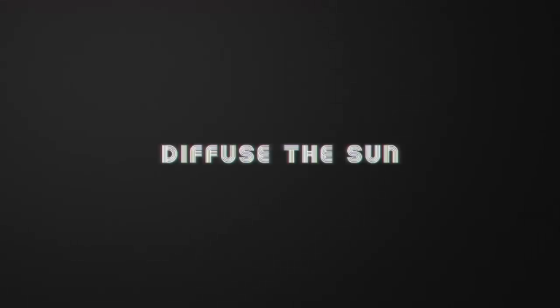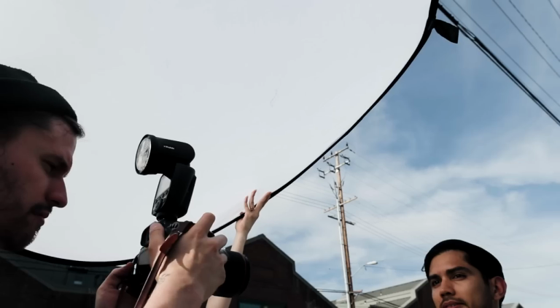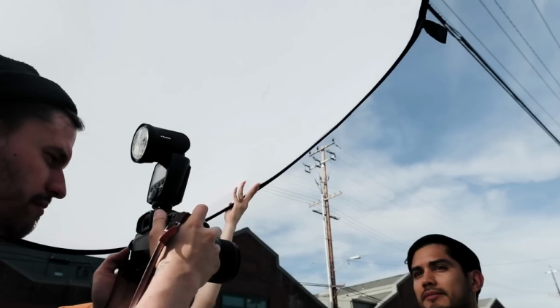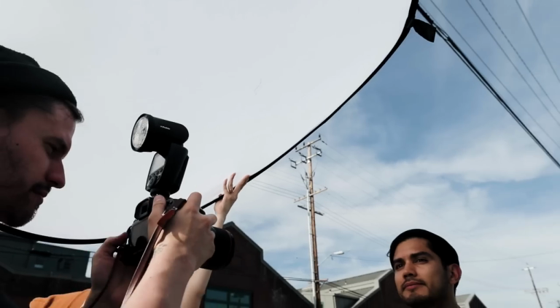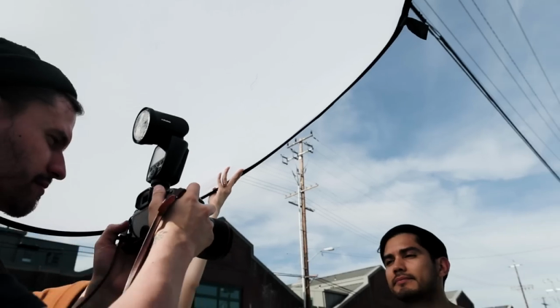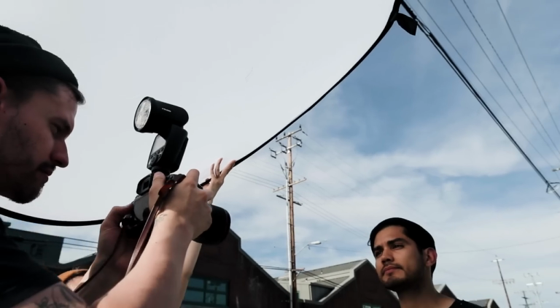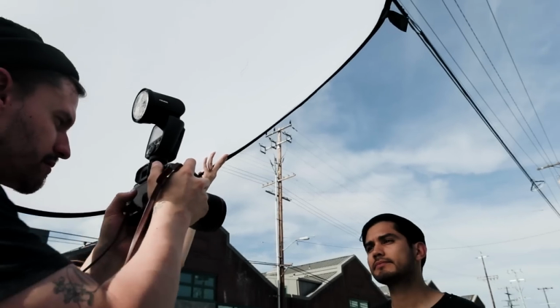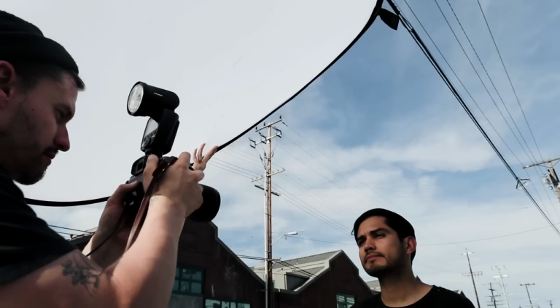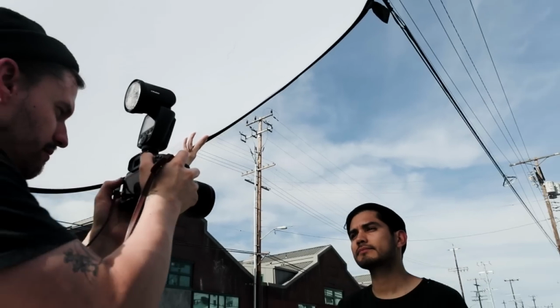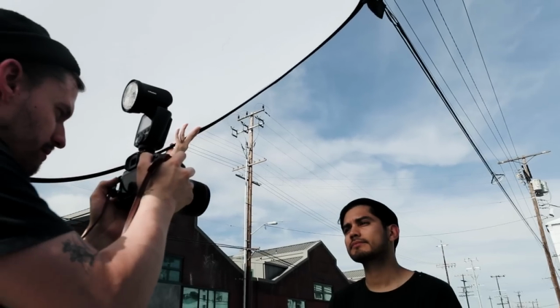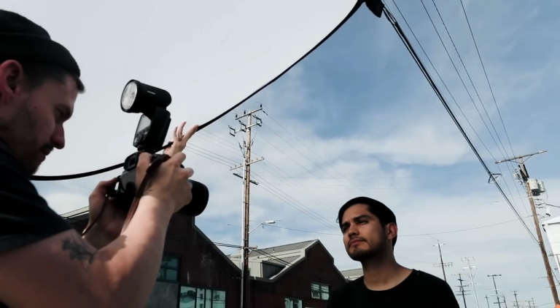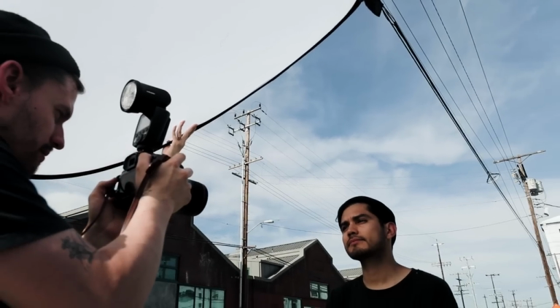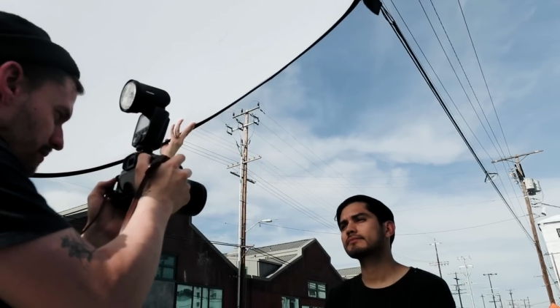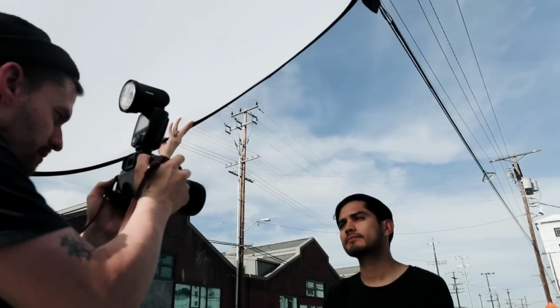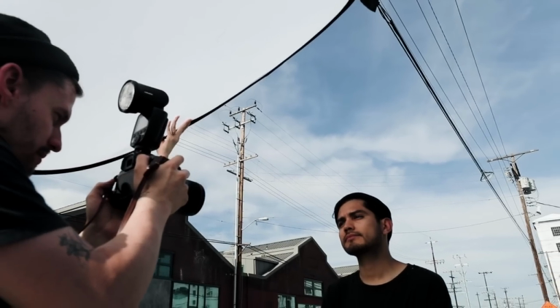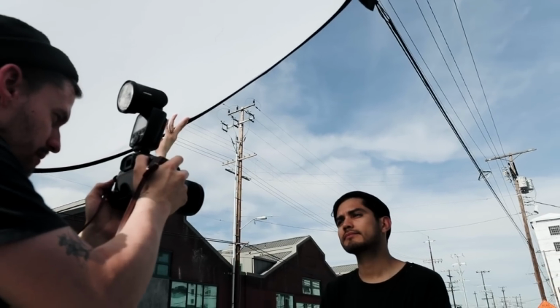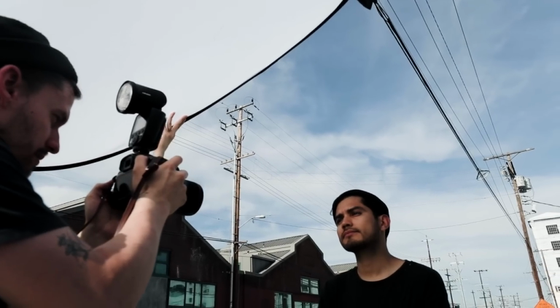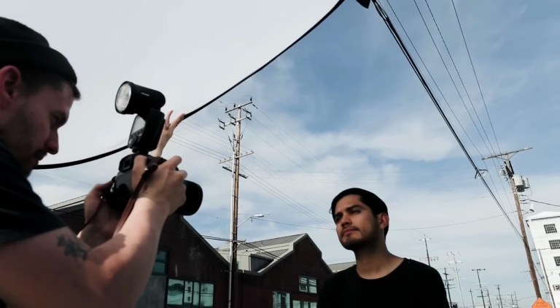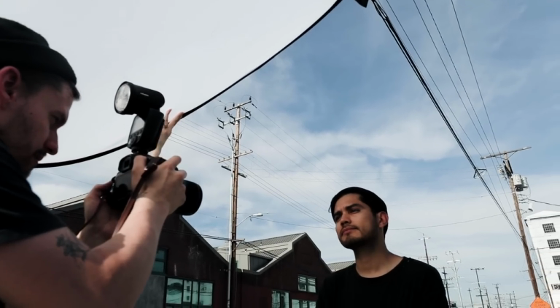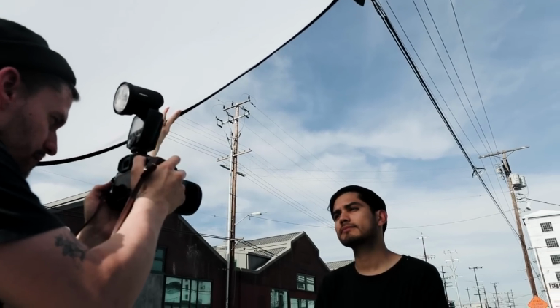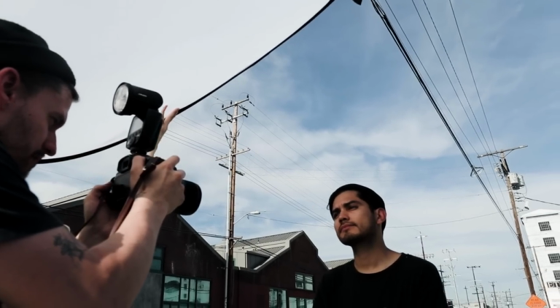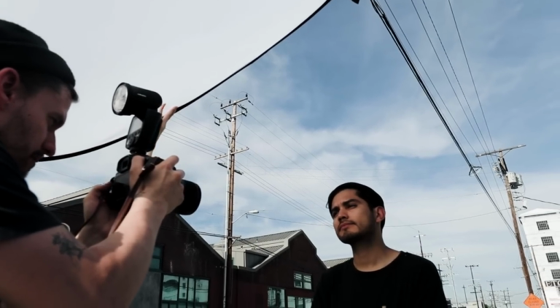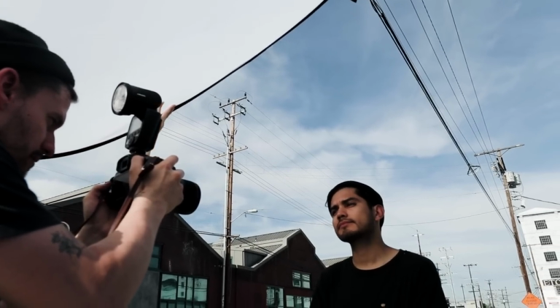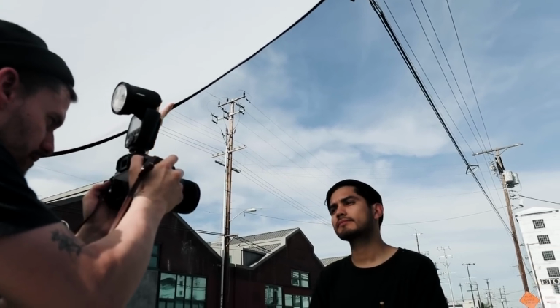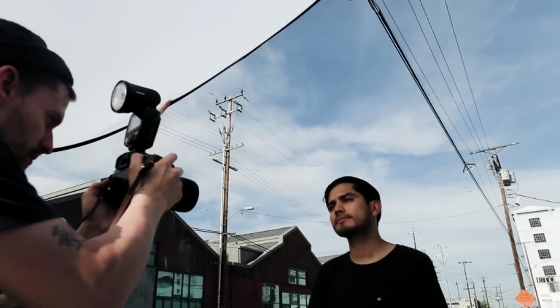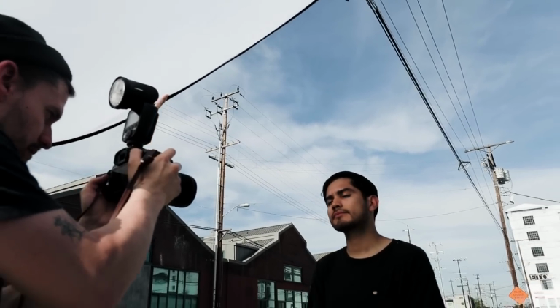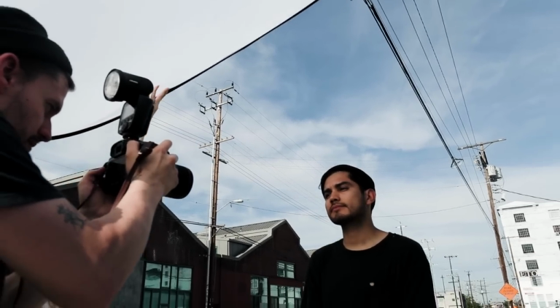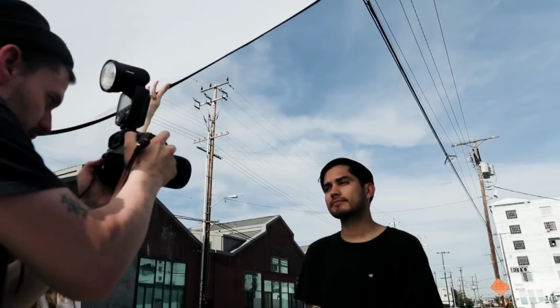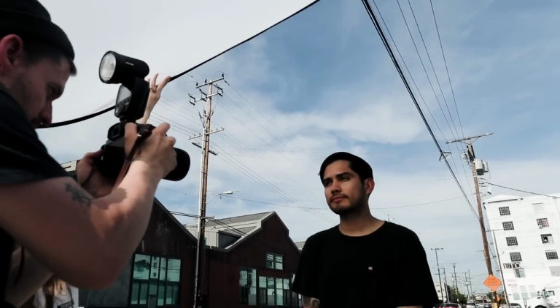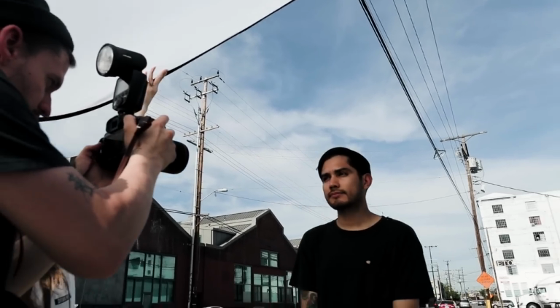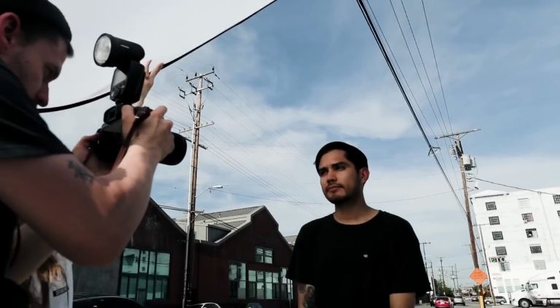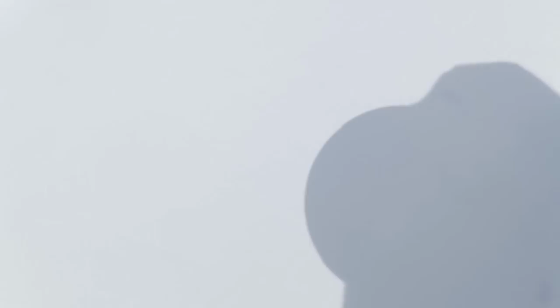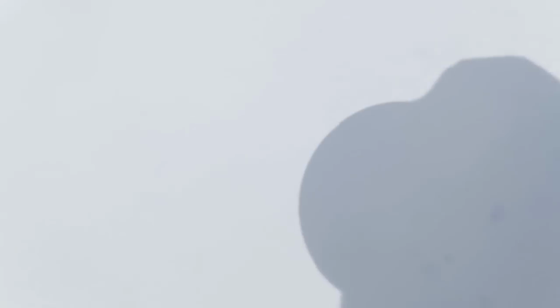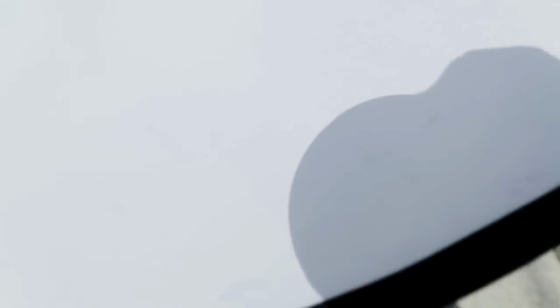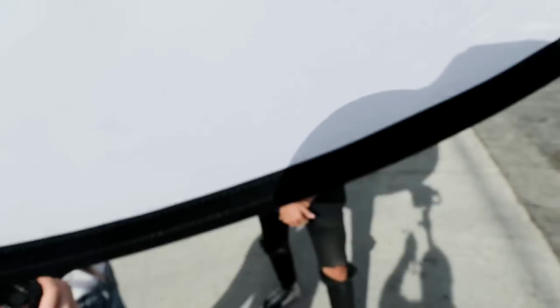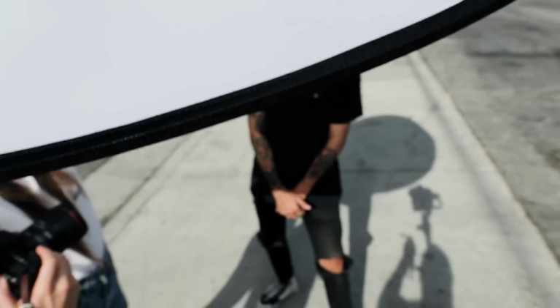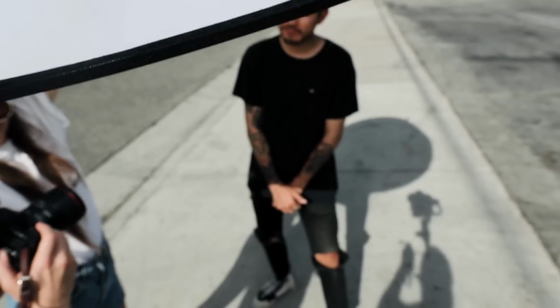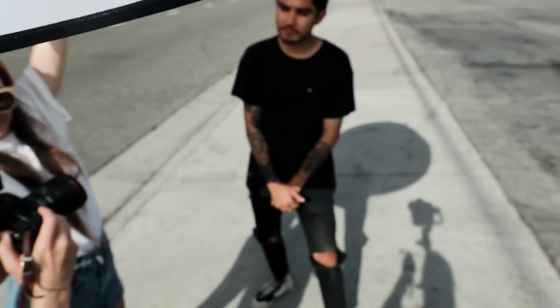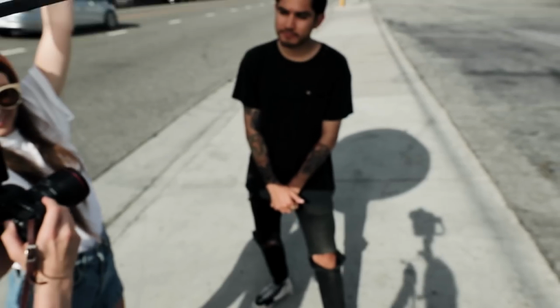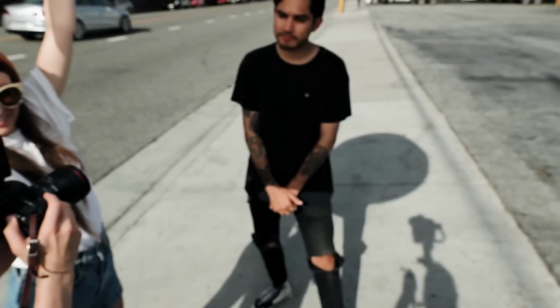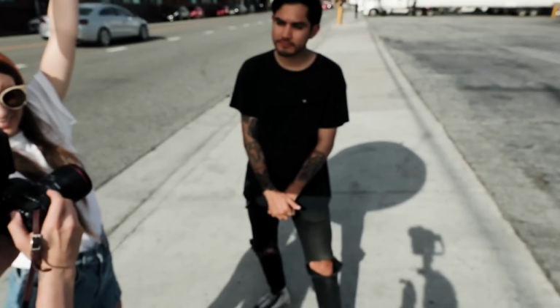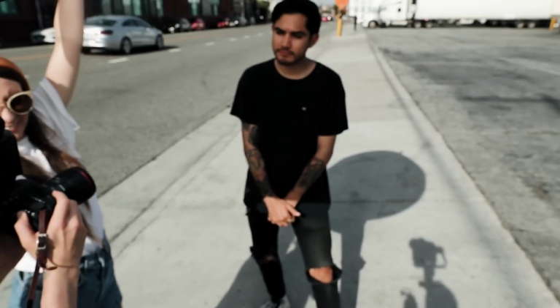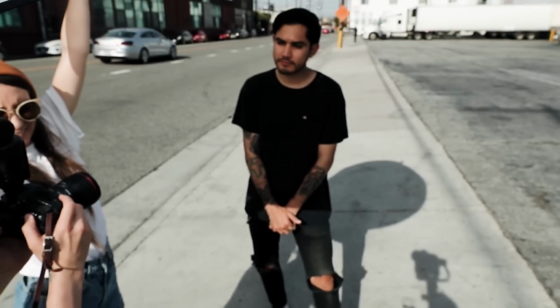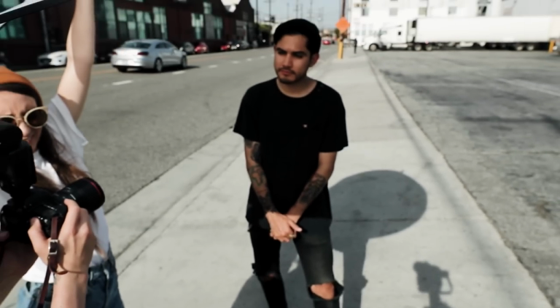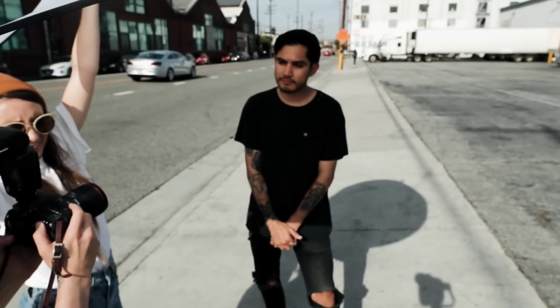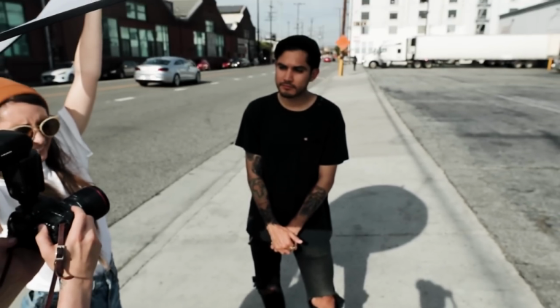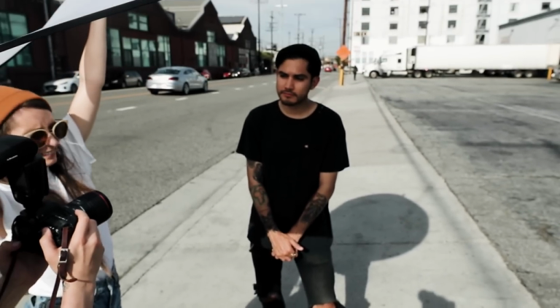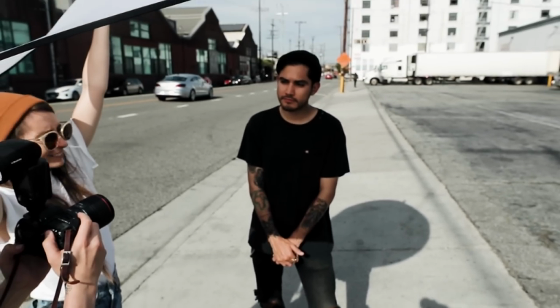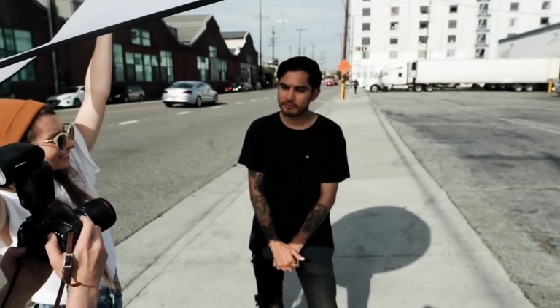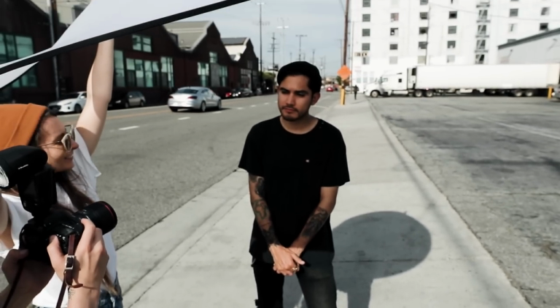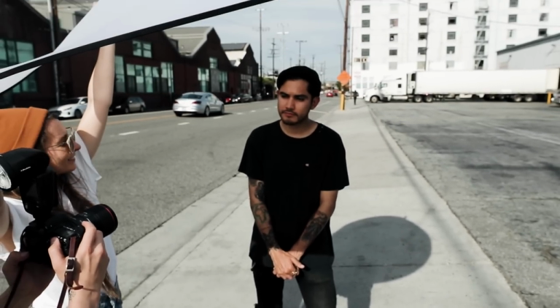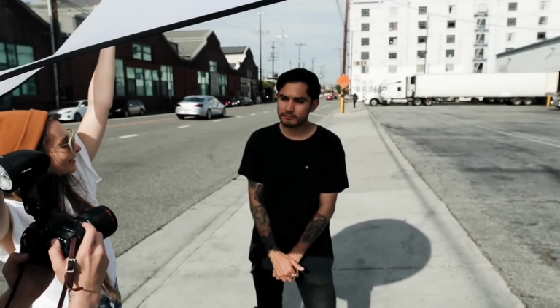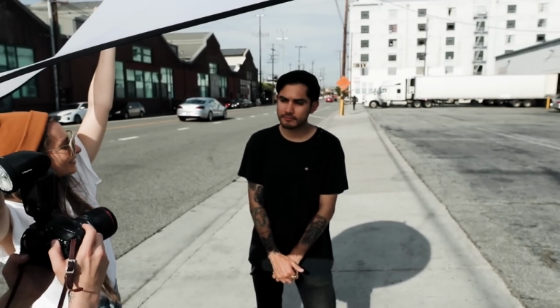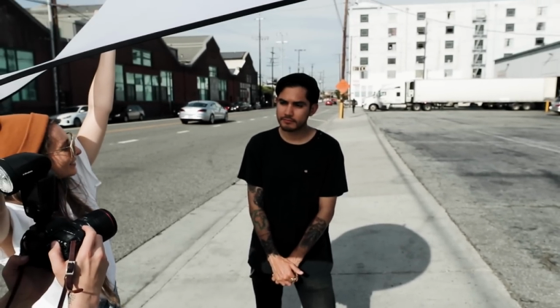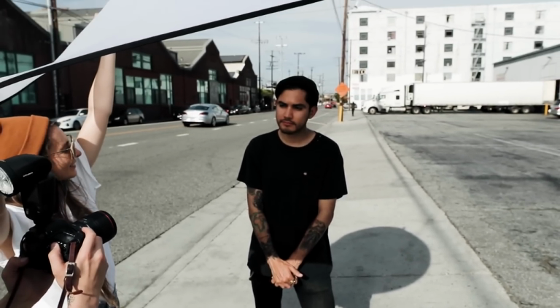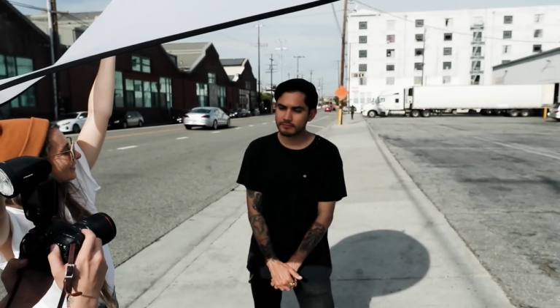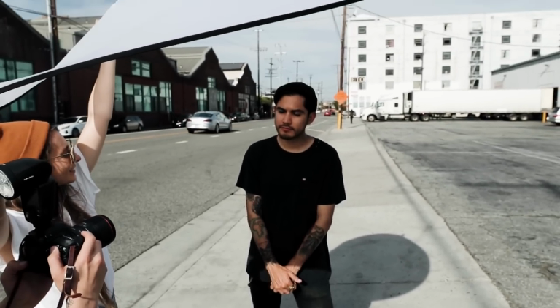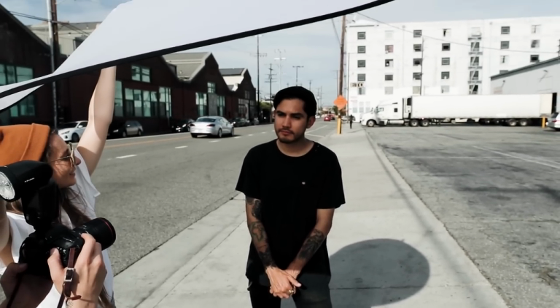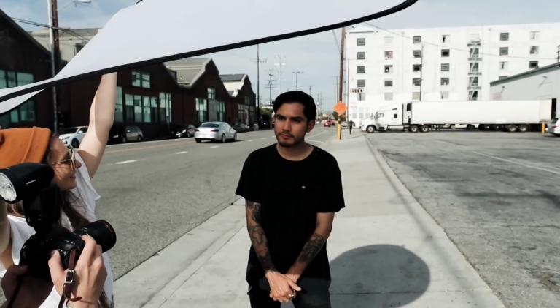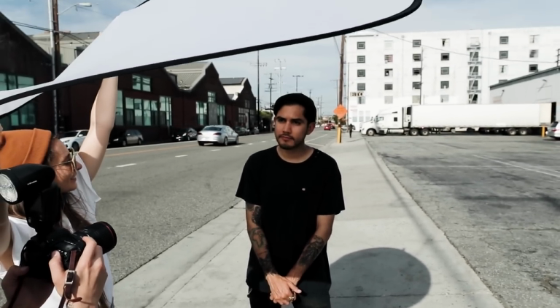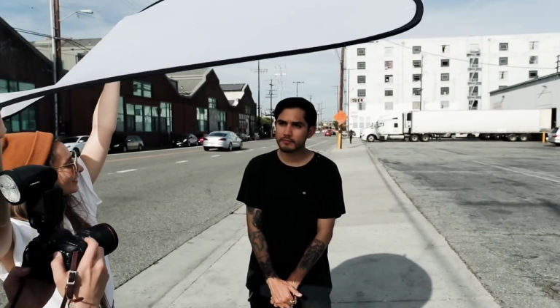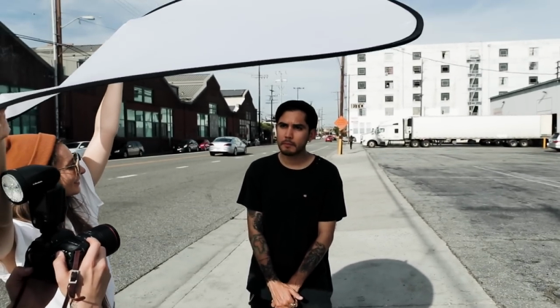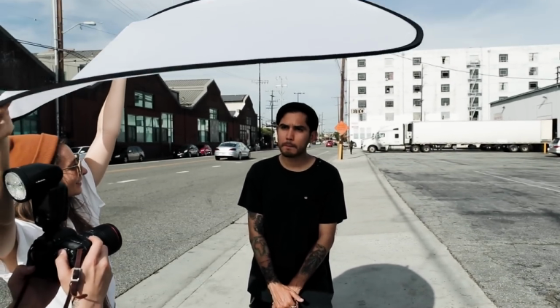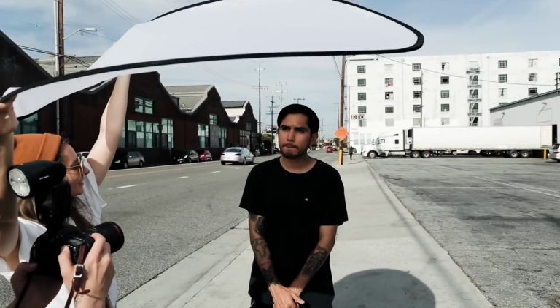If you prefer a more subtle and natural style of photography, instead of using a reflector to bounce light, you can use it as a scrim to diffuse the sun by holding it over your subject.